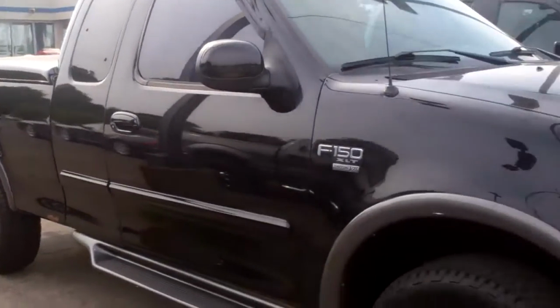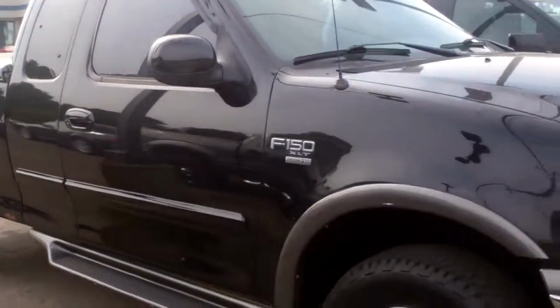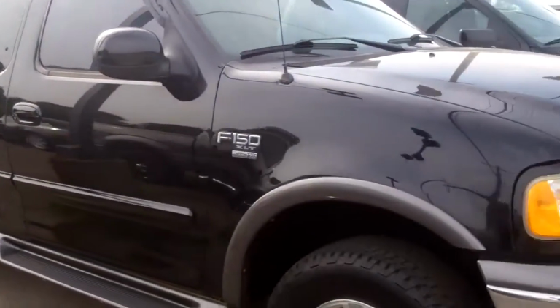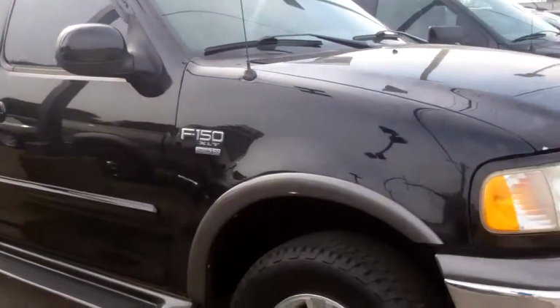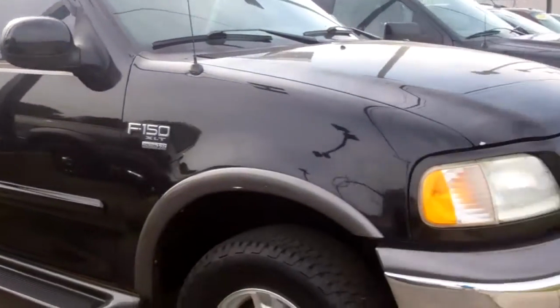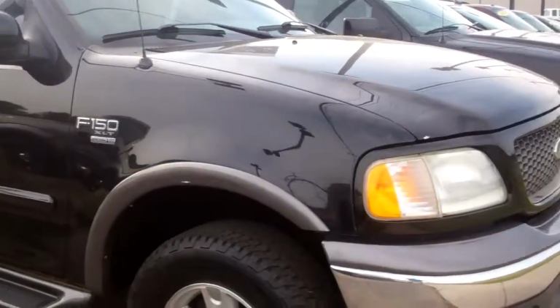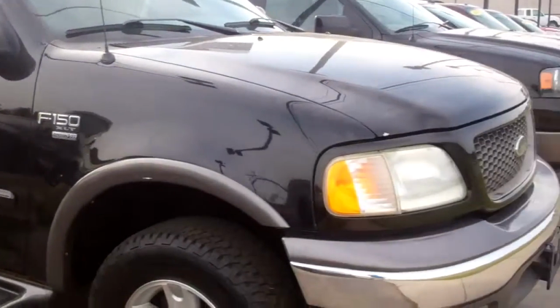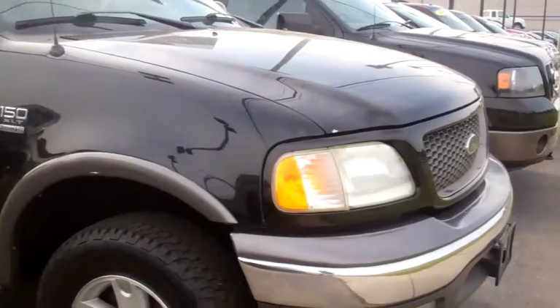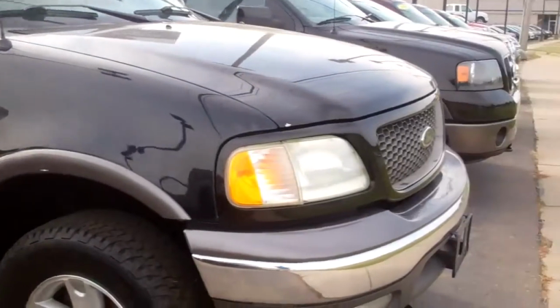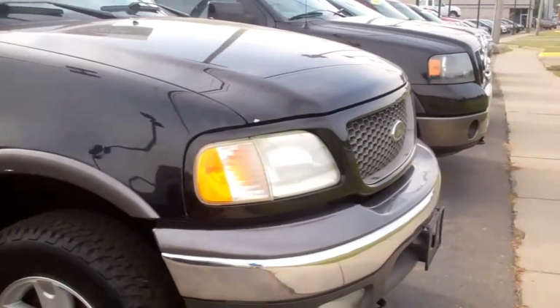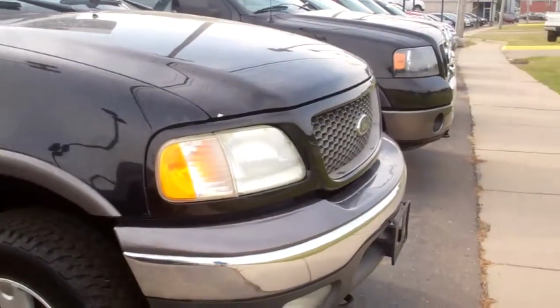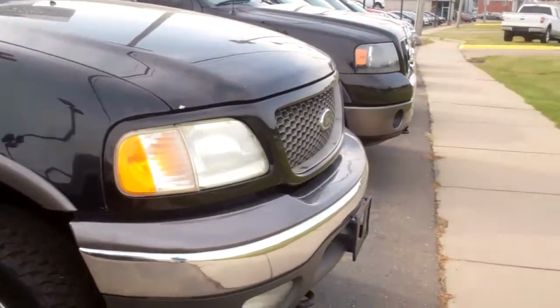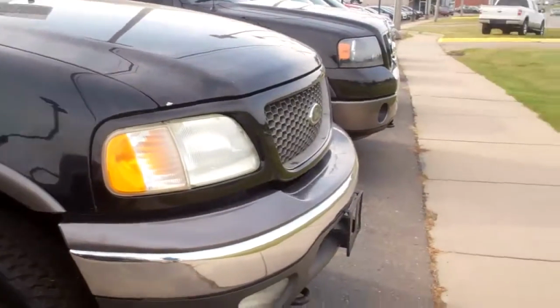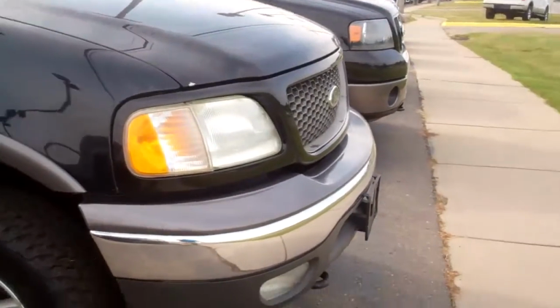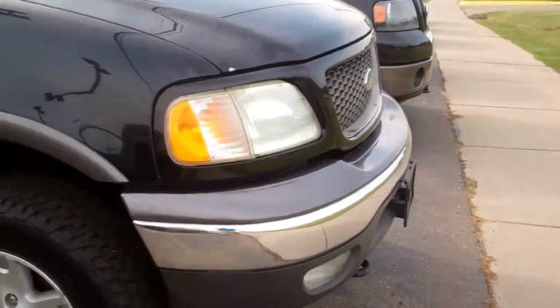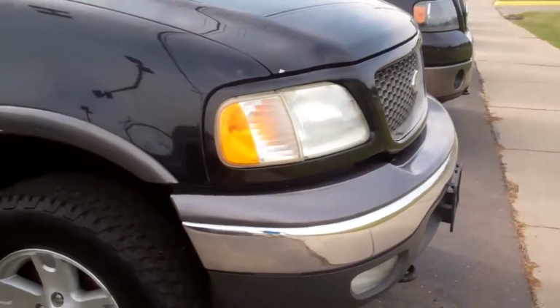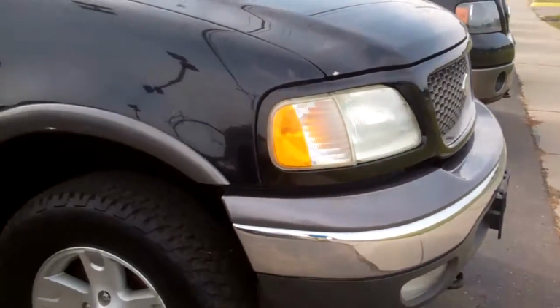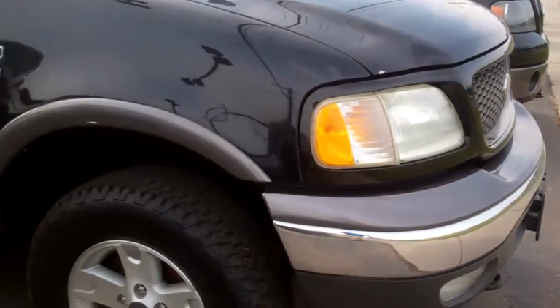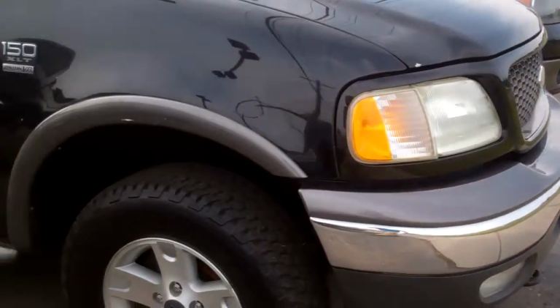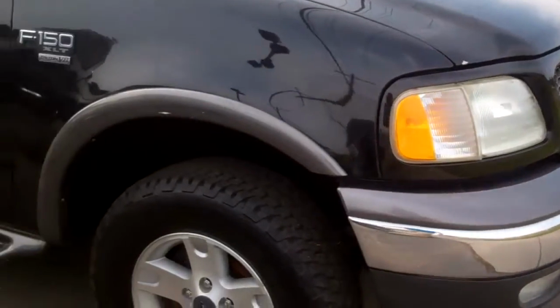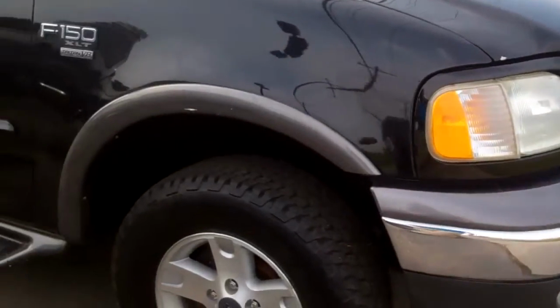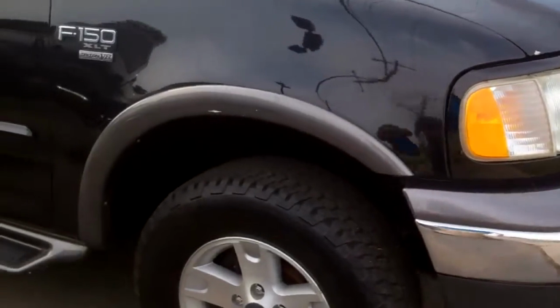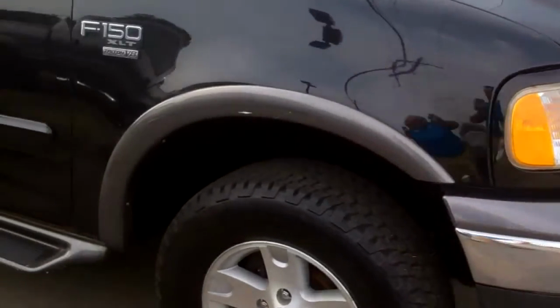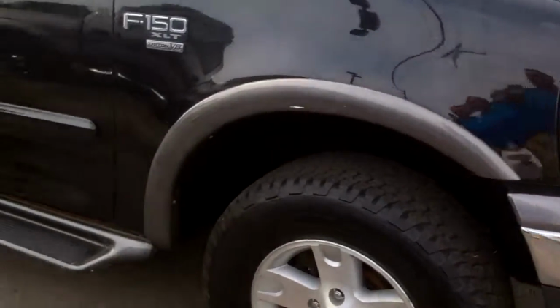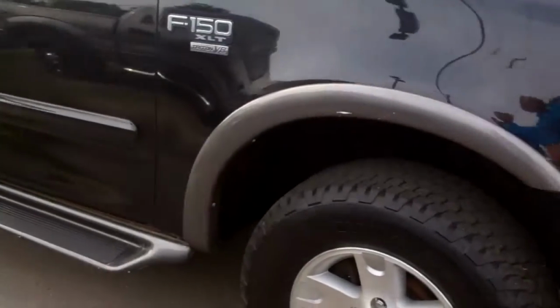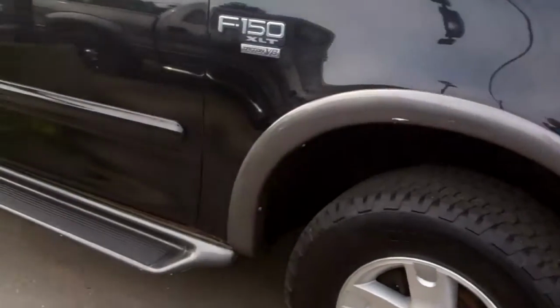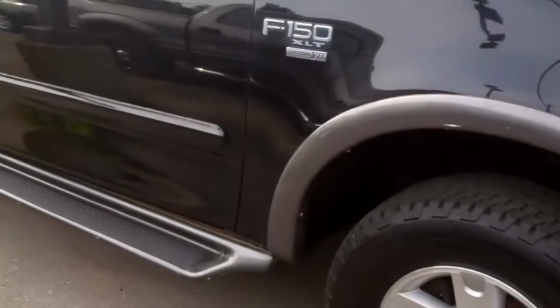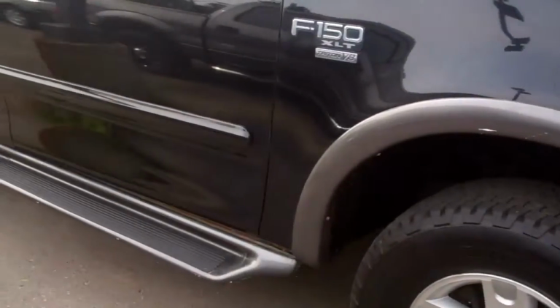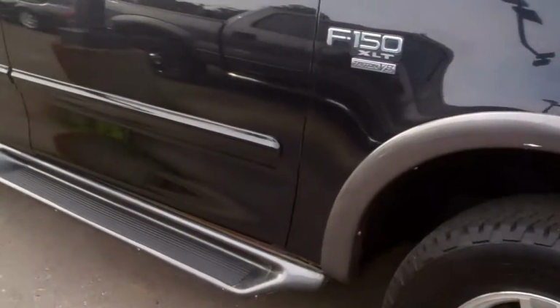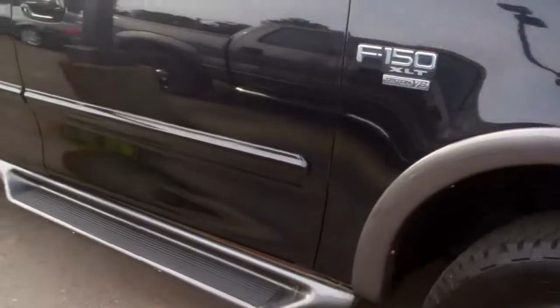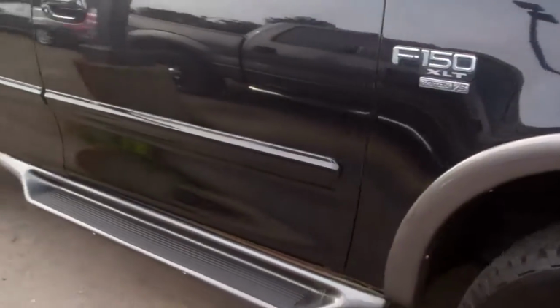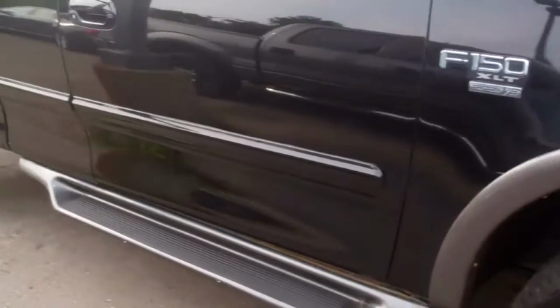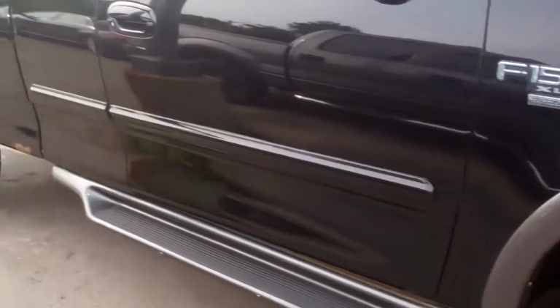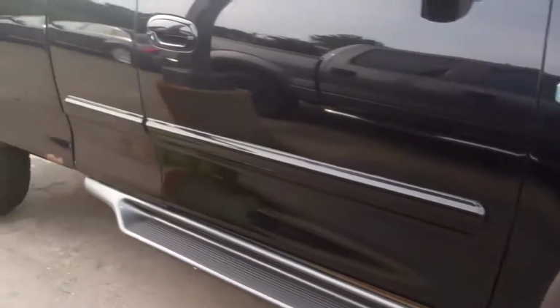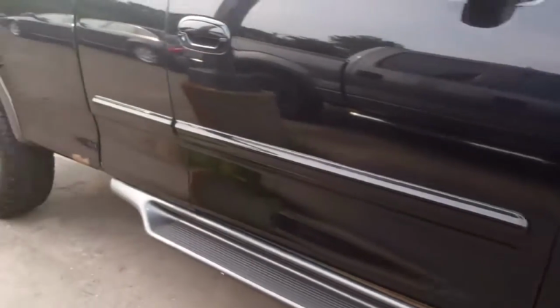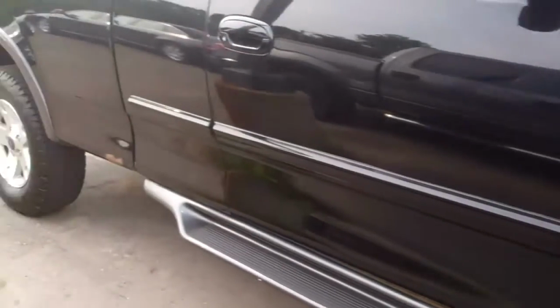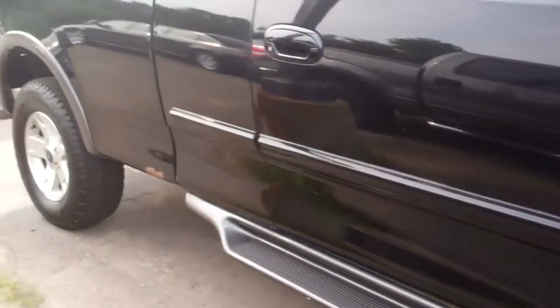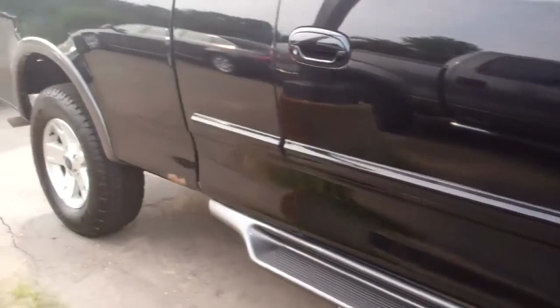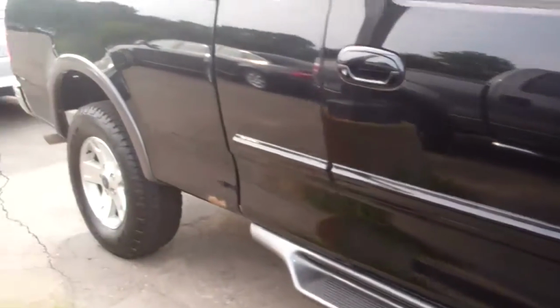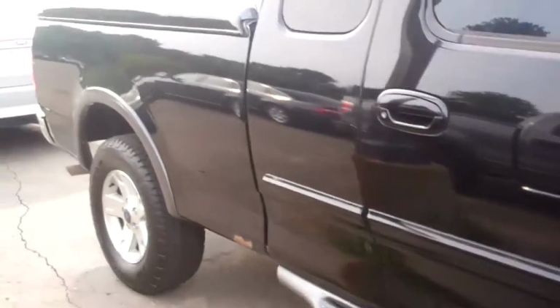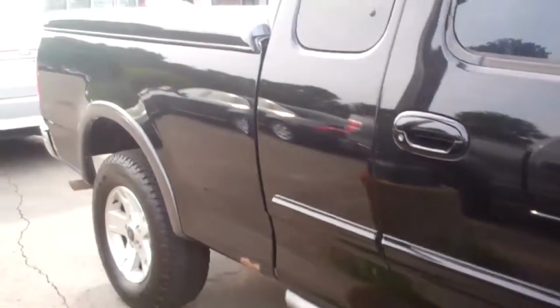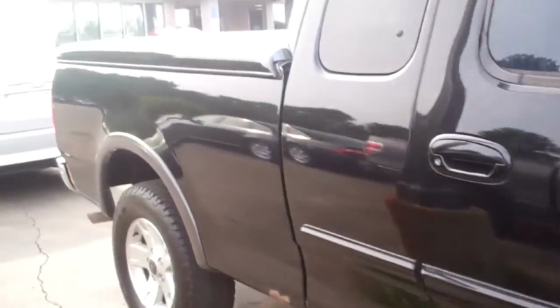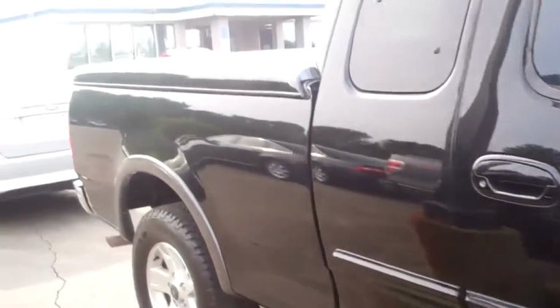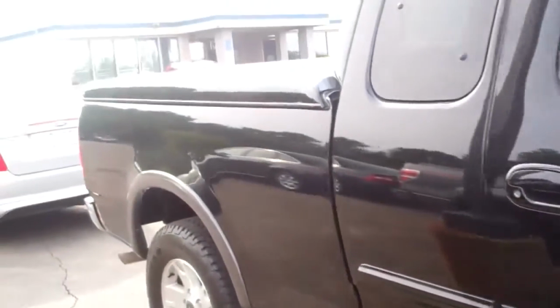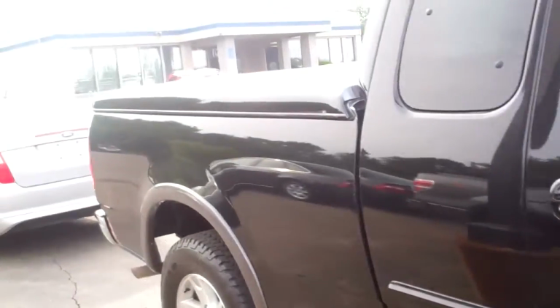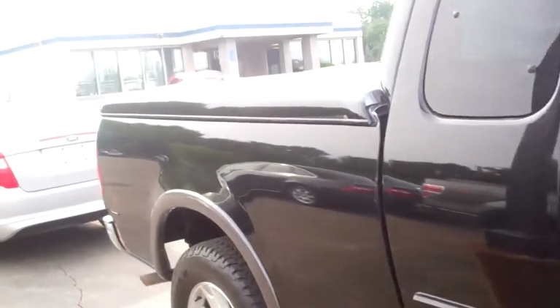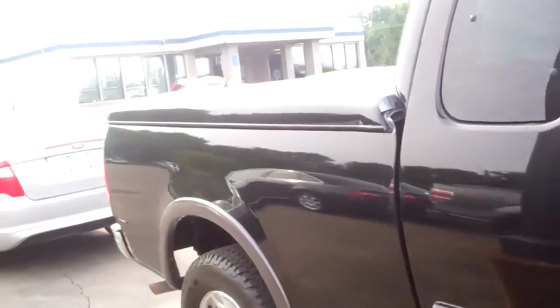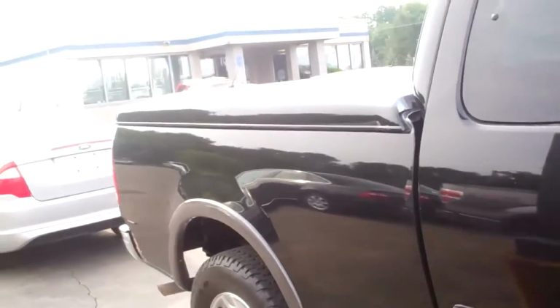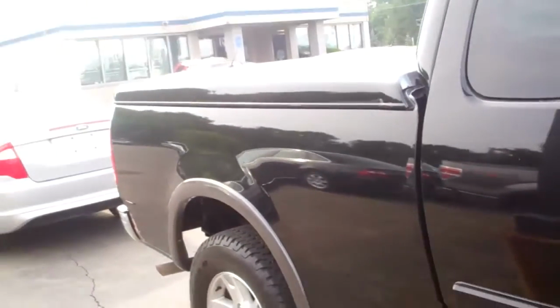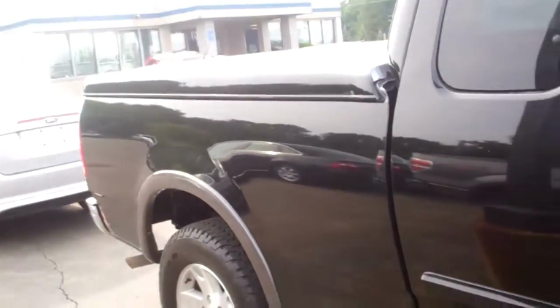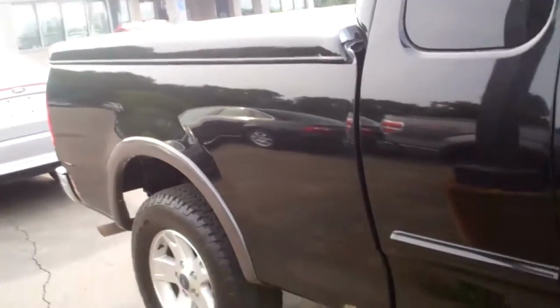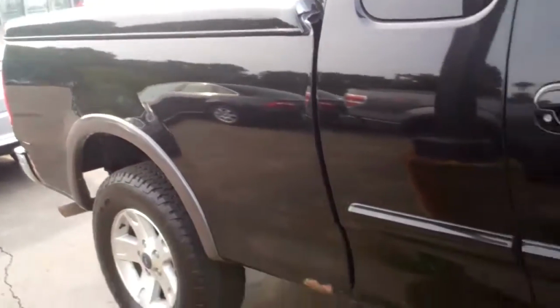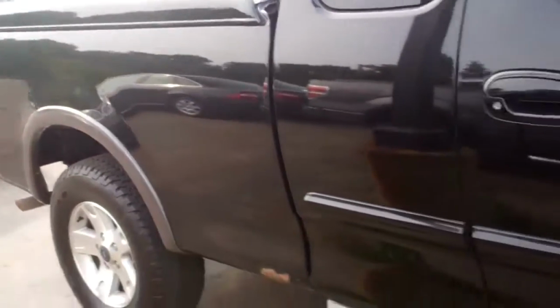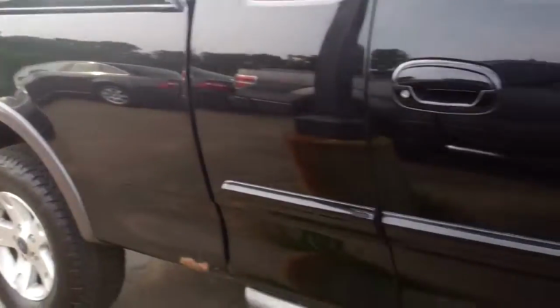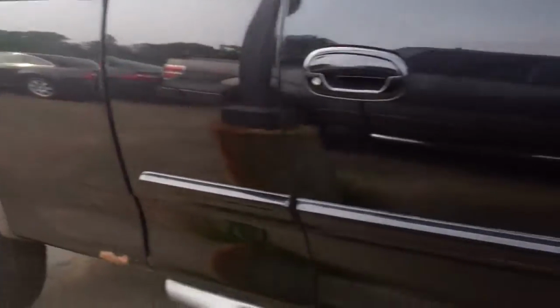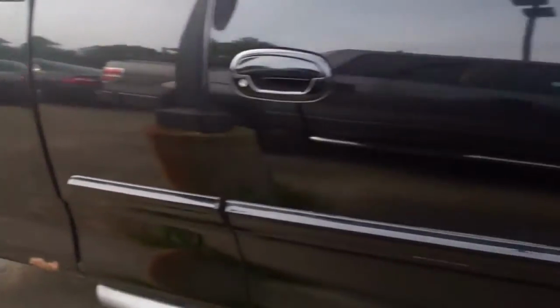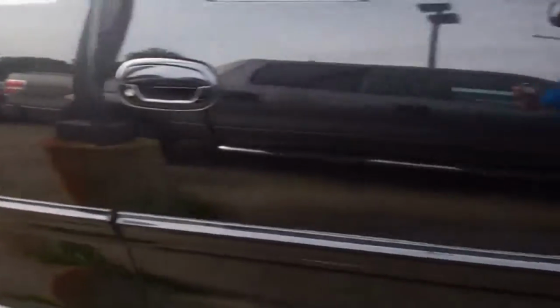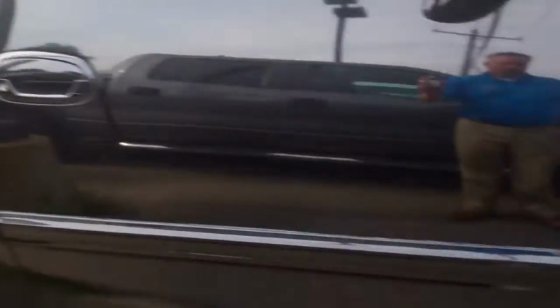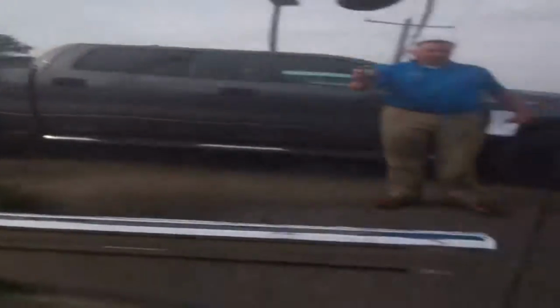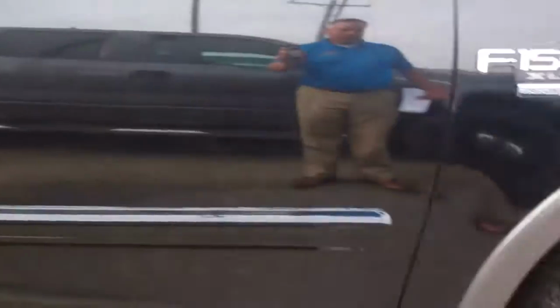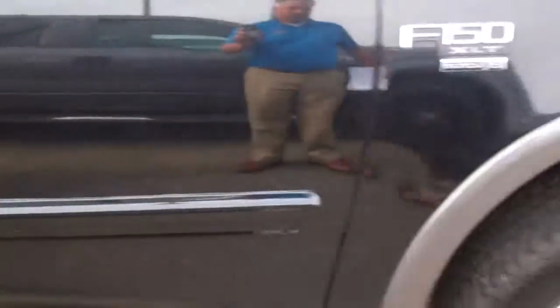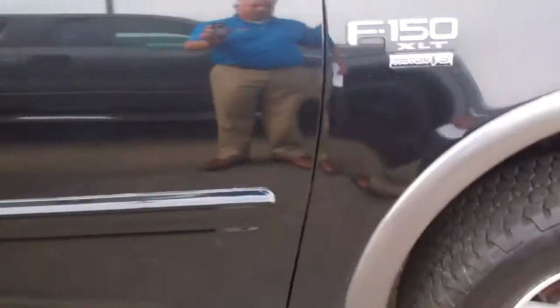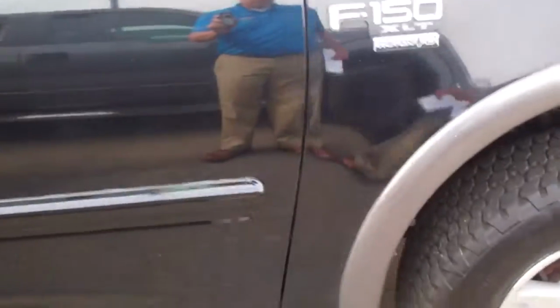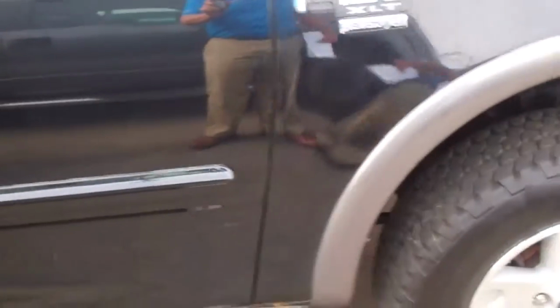We got a ton of trucks to offer, this one being on the lower end of the expense scale, if you will, but it's in really, really good shape.